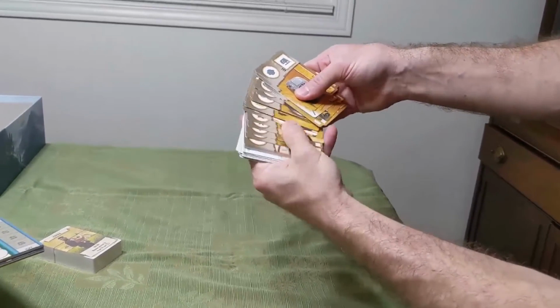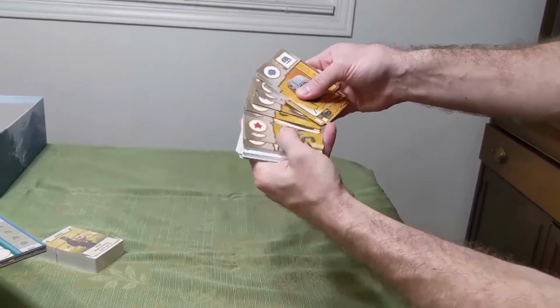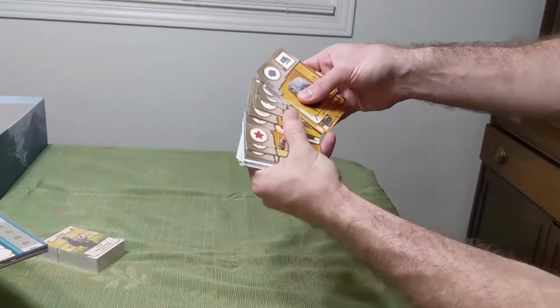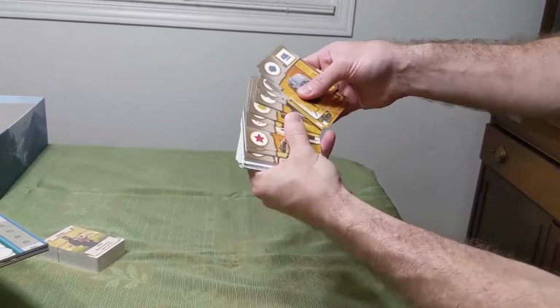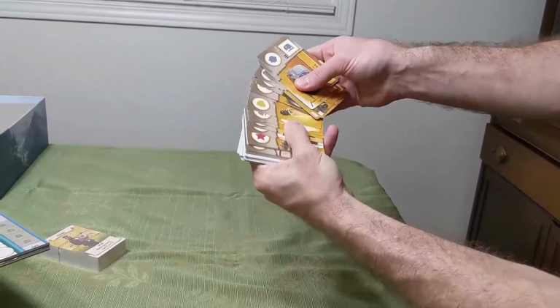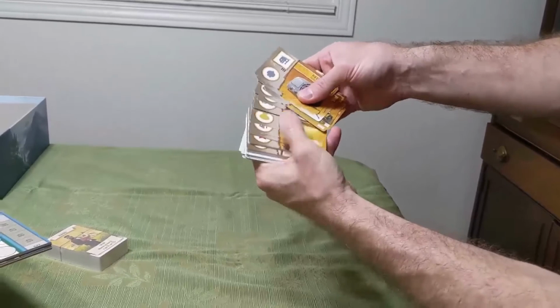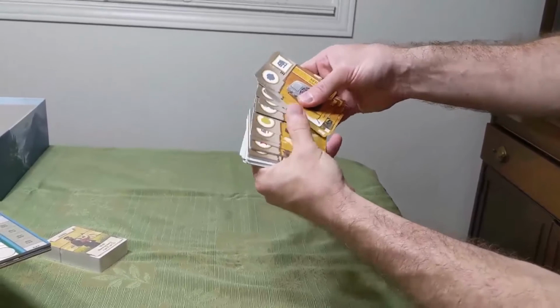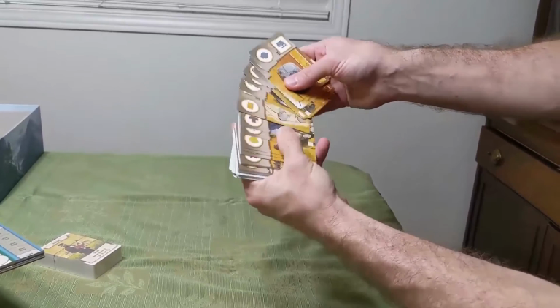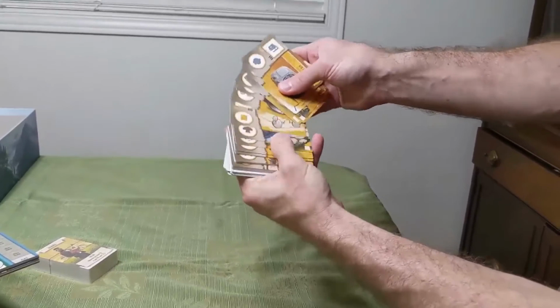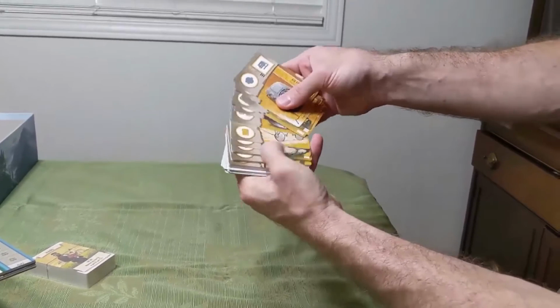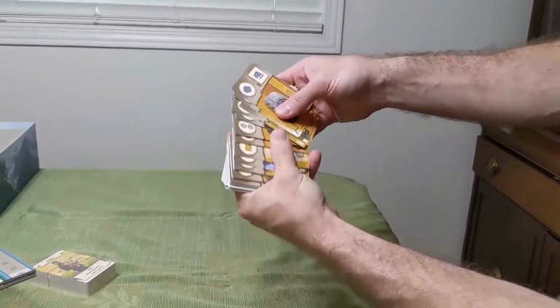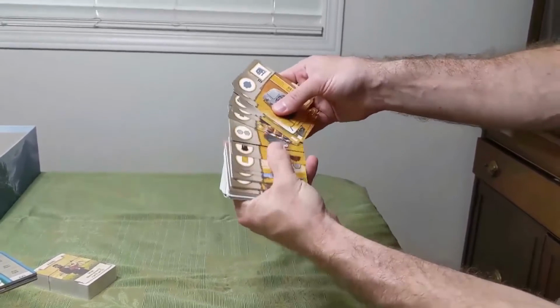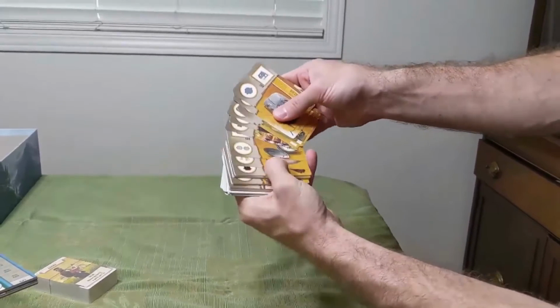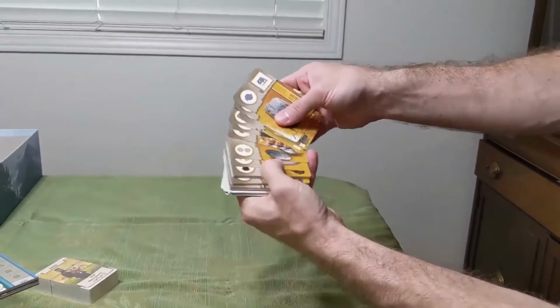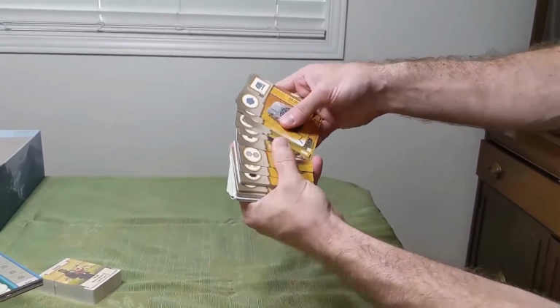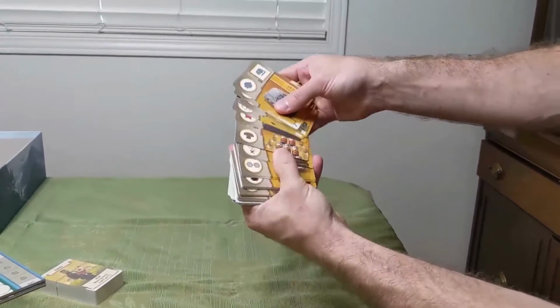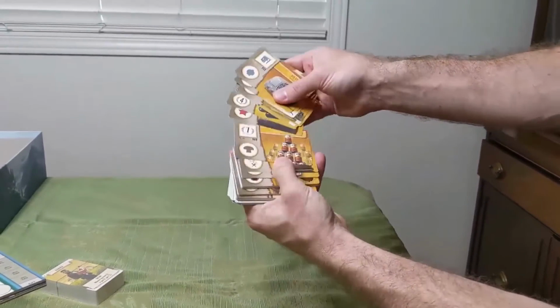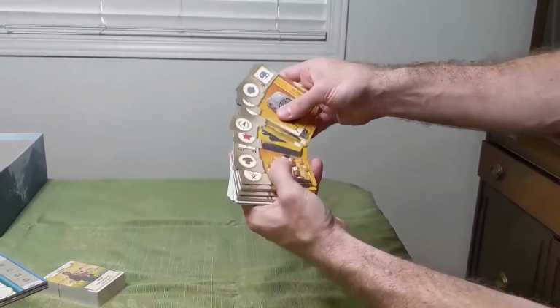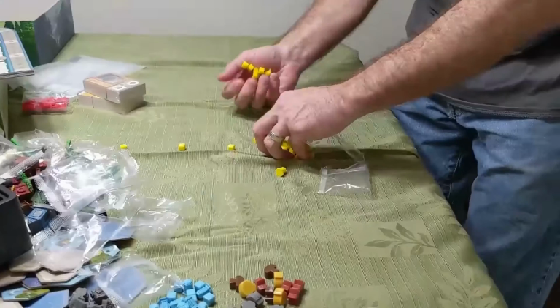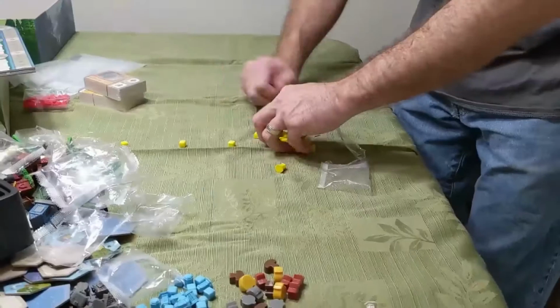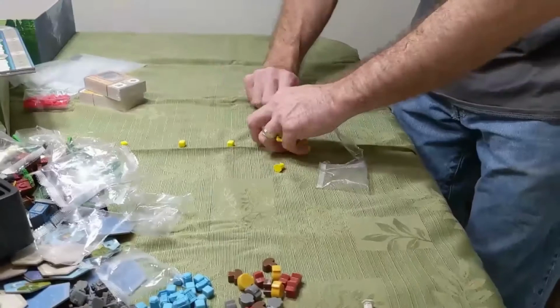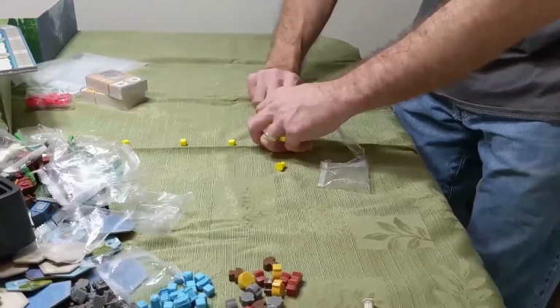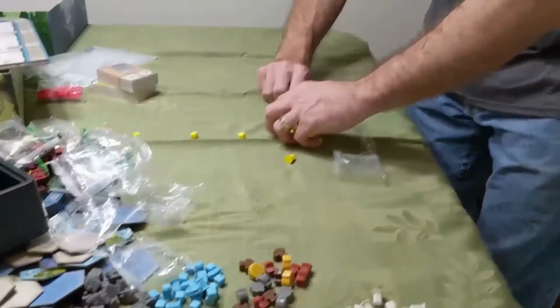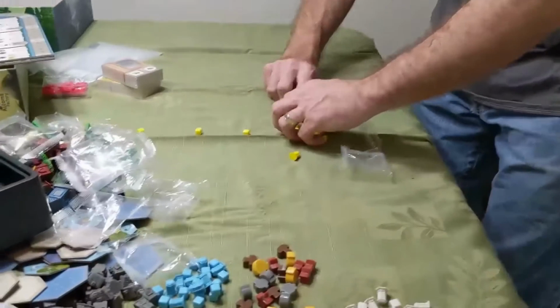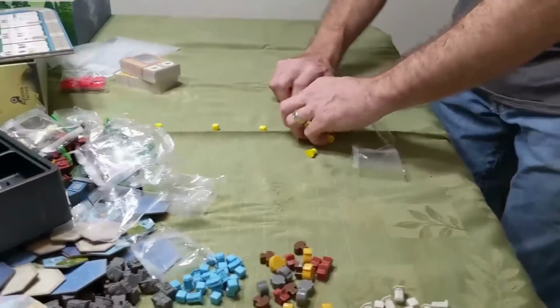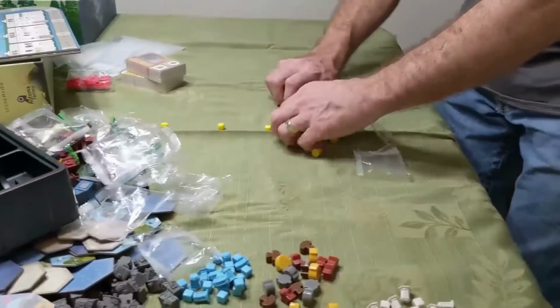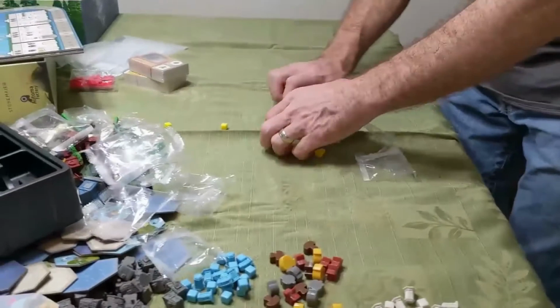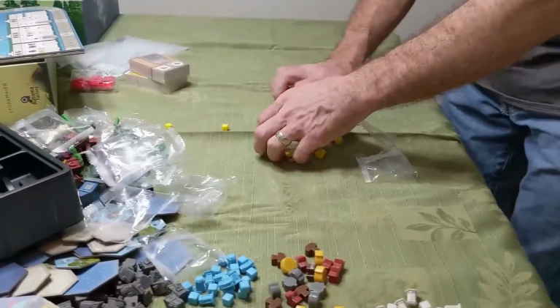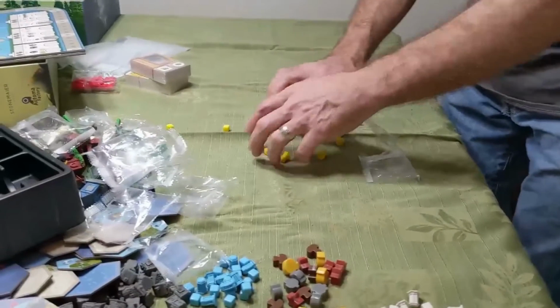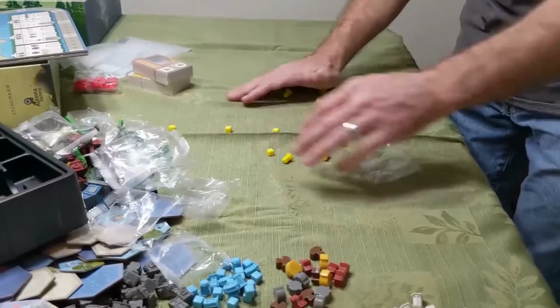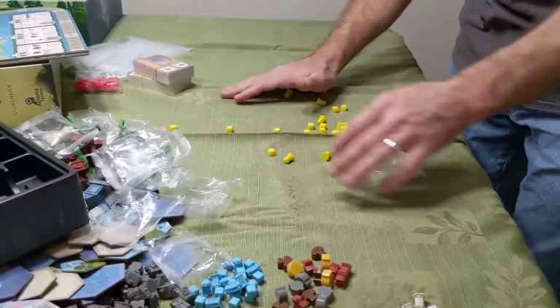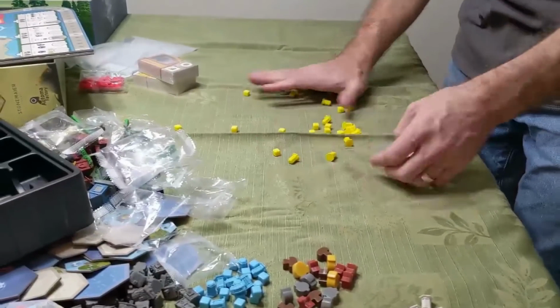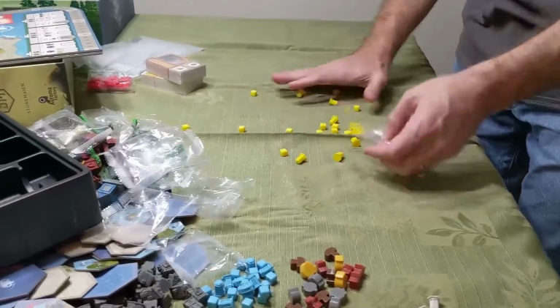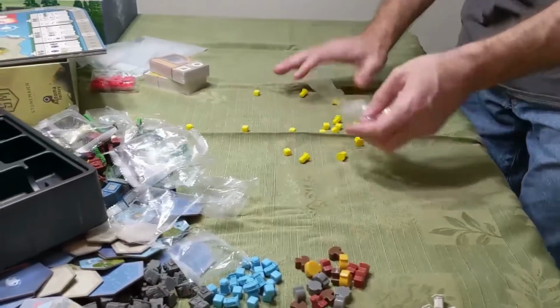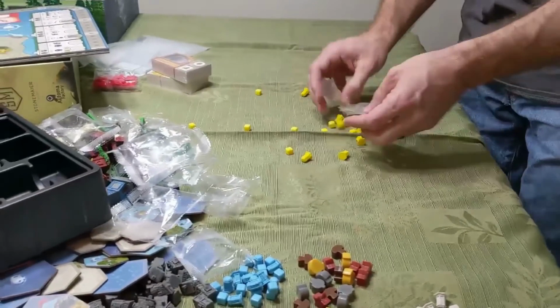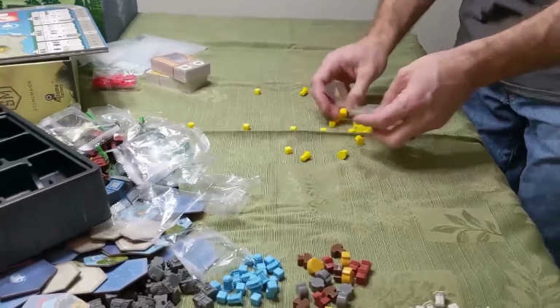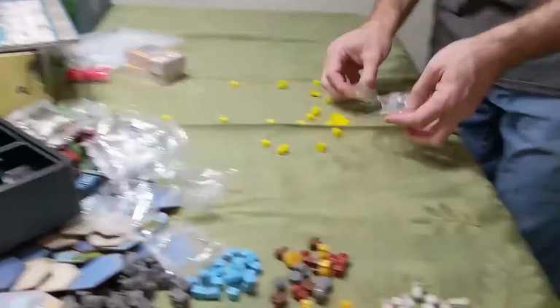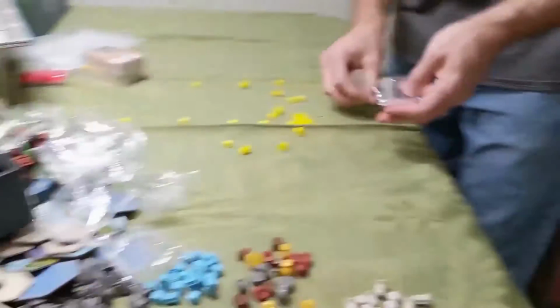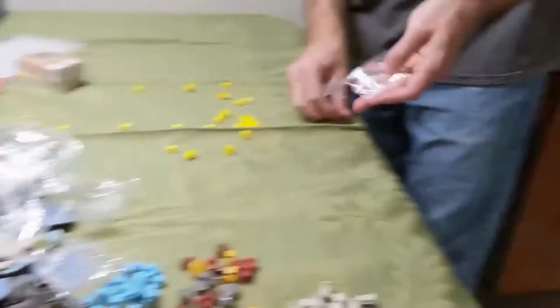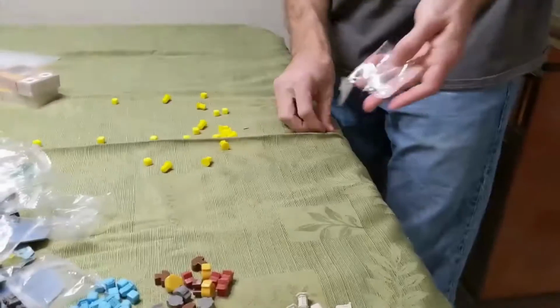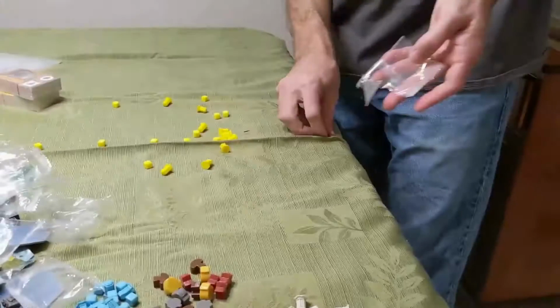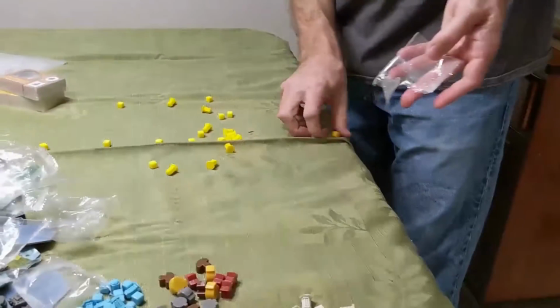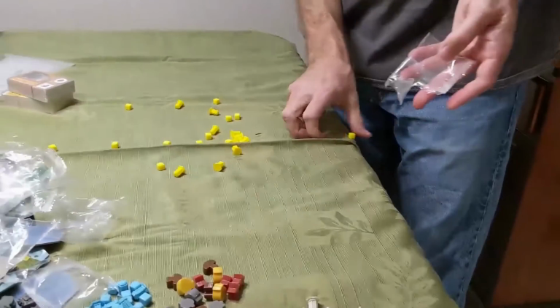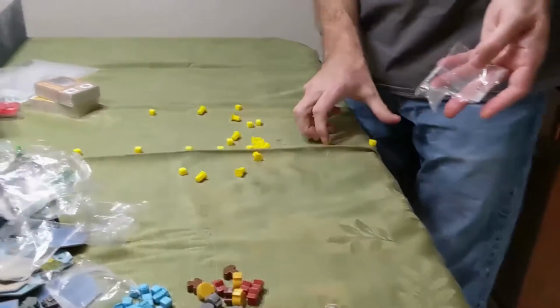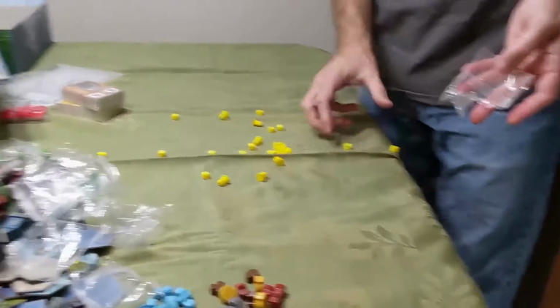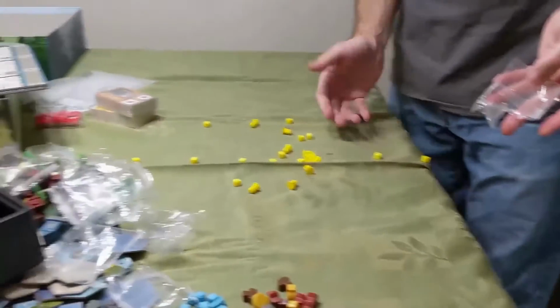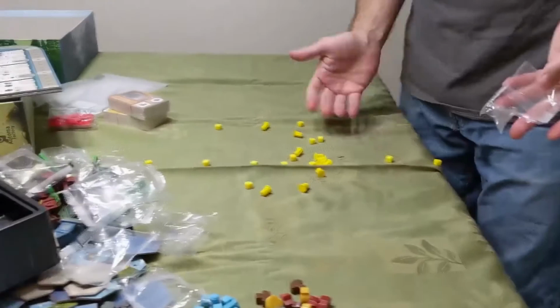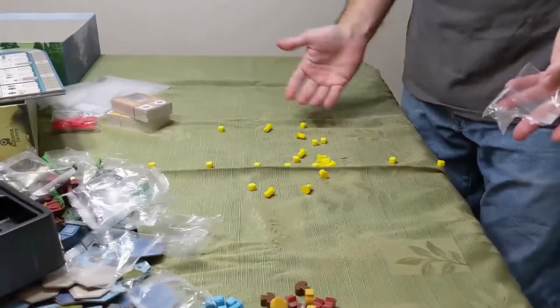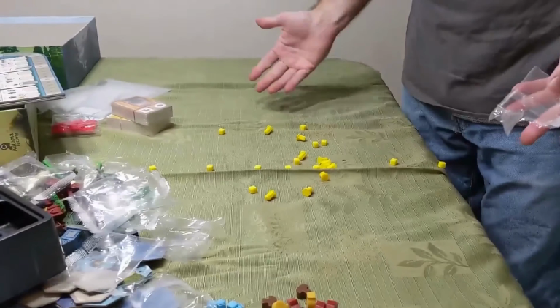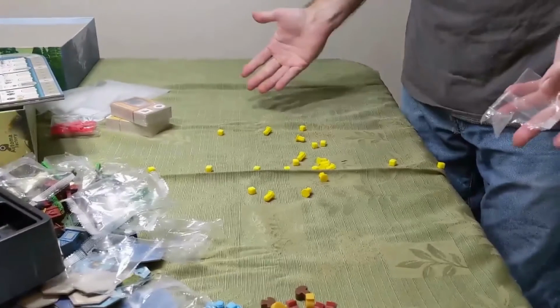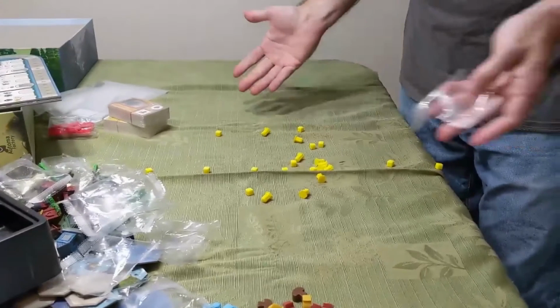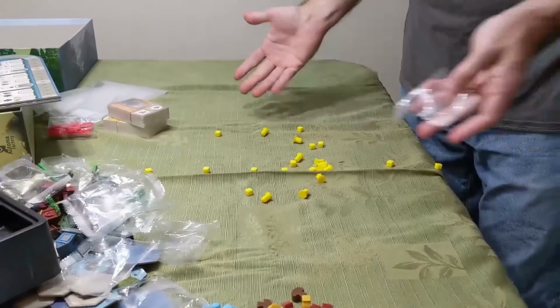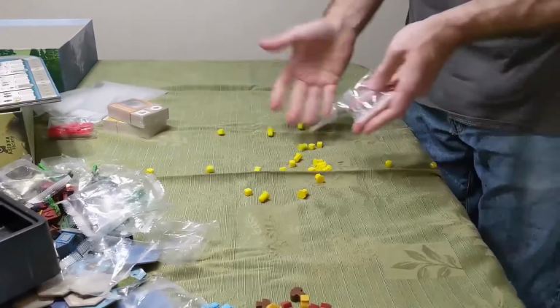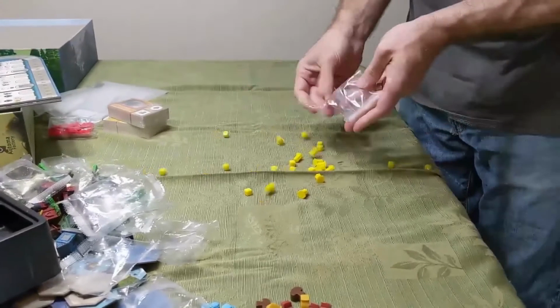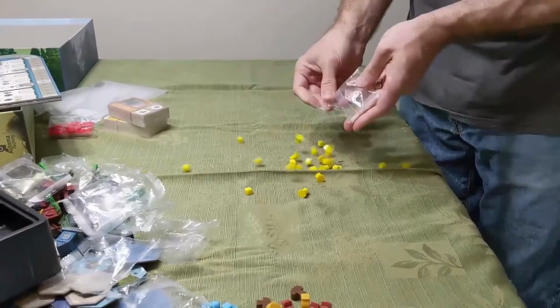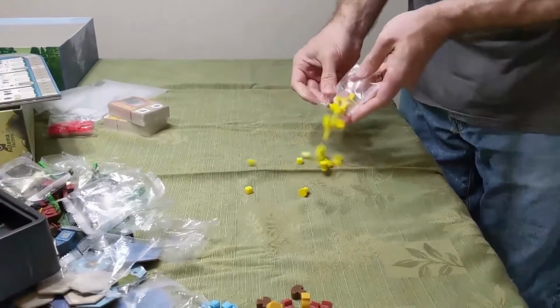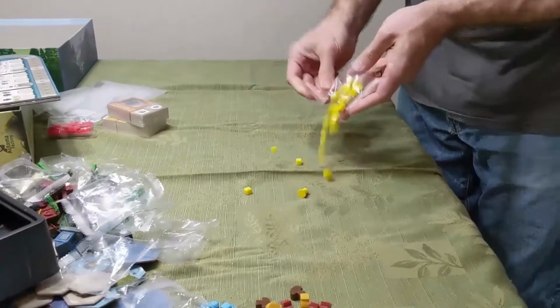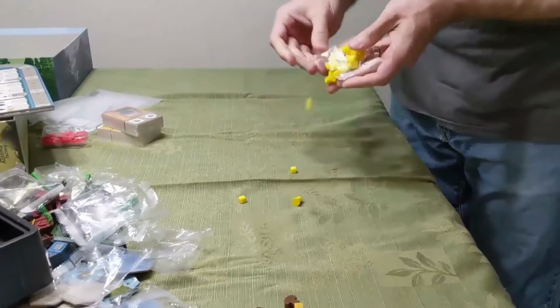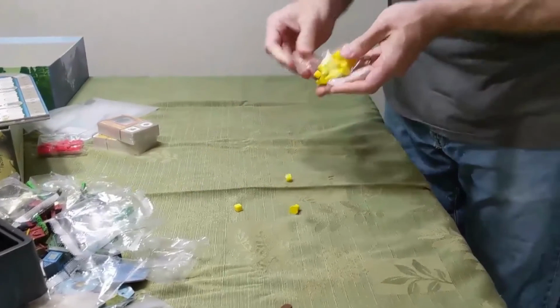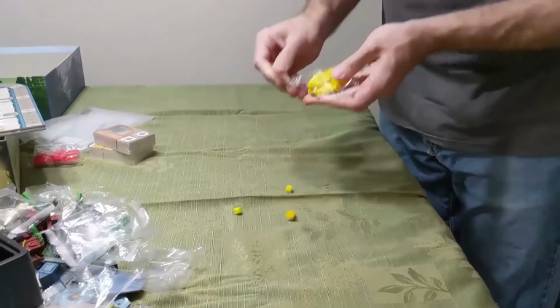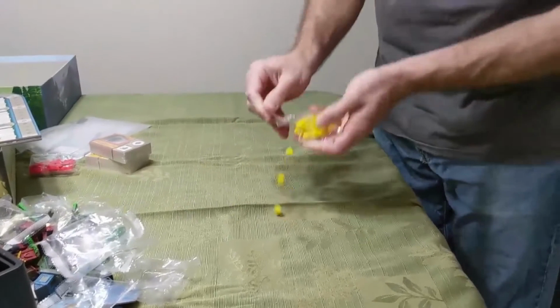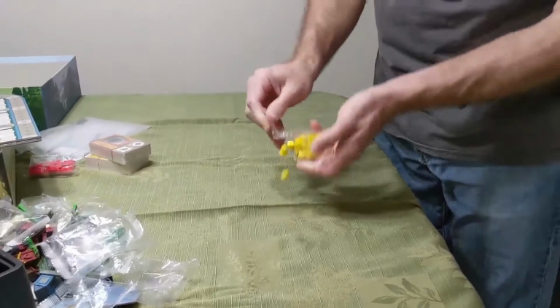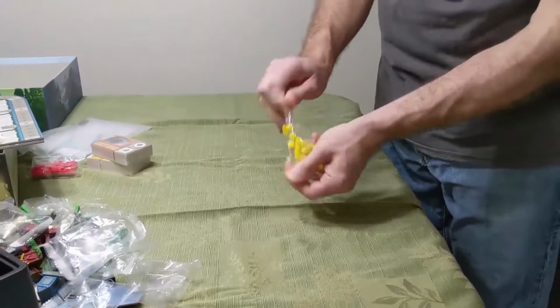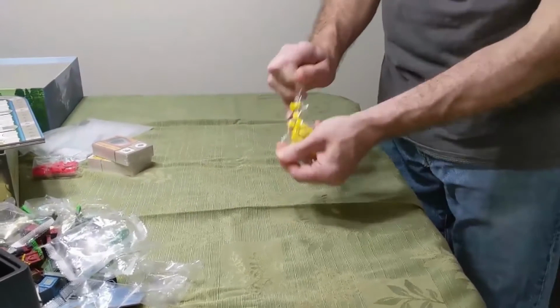The game is very much card driven — it adds a lot of the variety to the game, and as I said, we're gonna touch on that later.